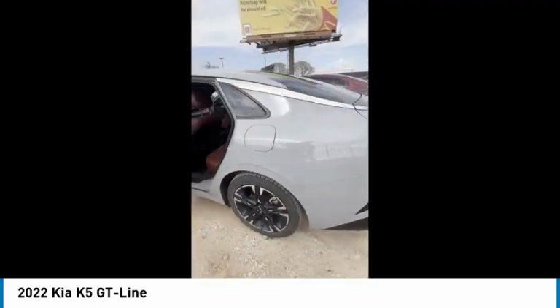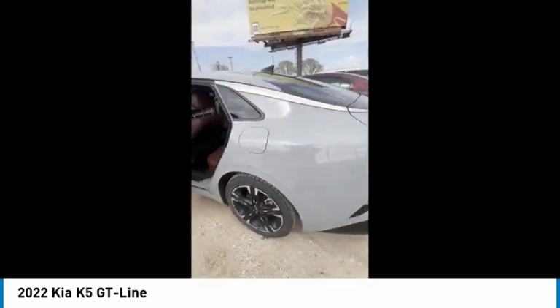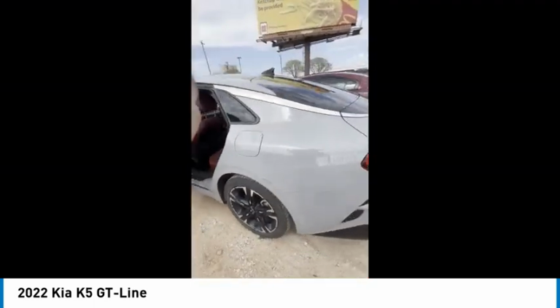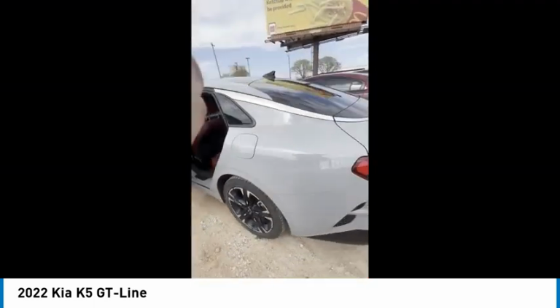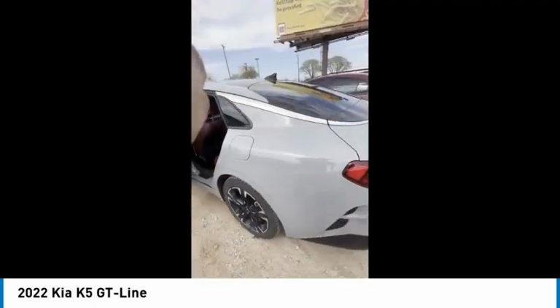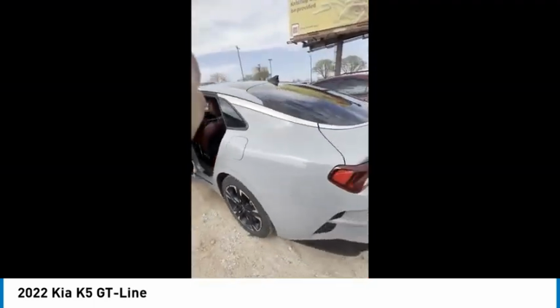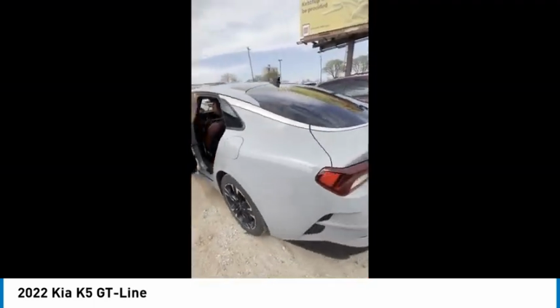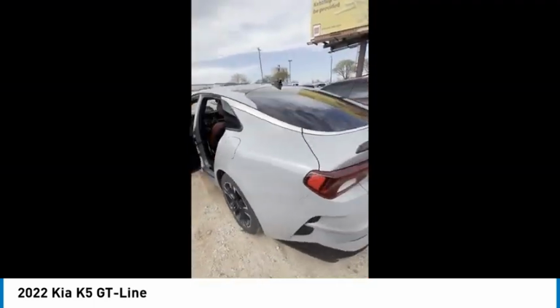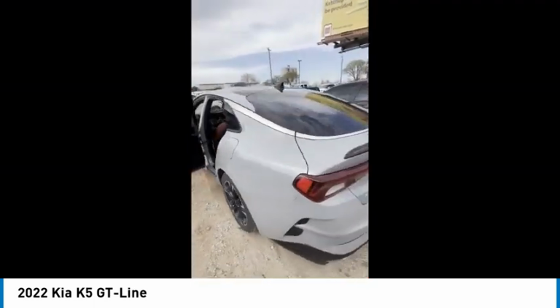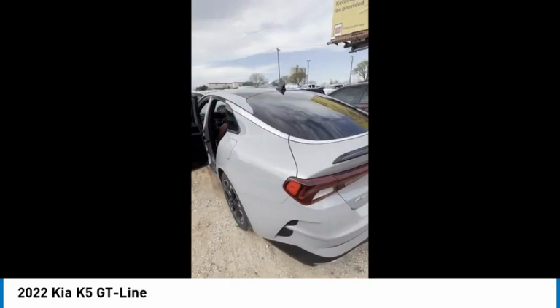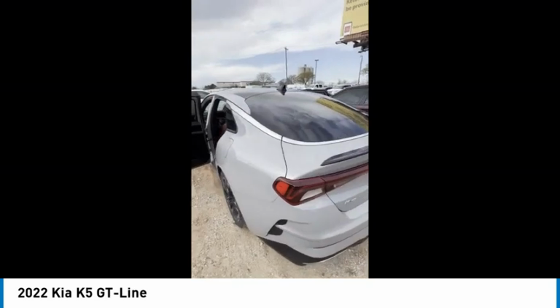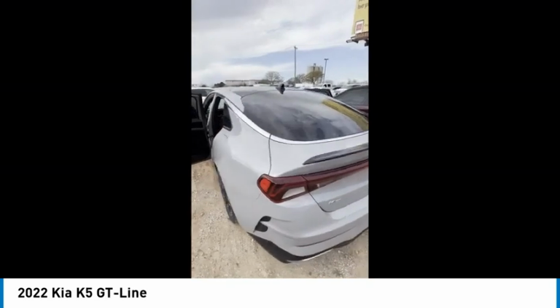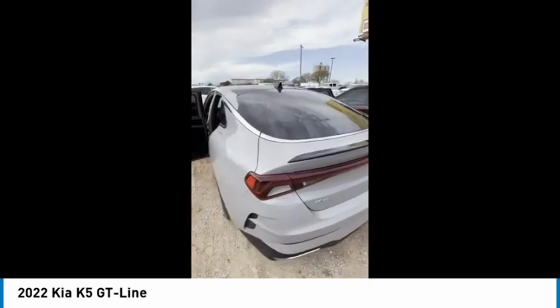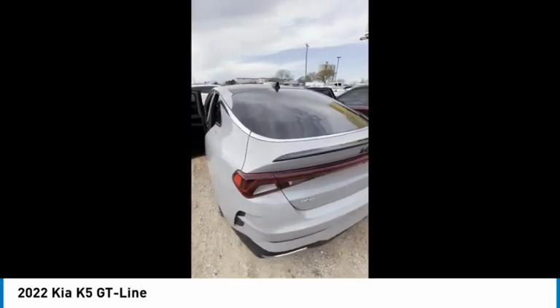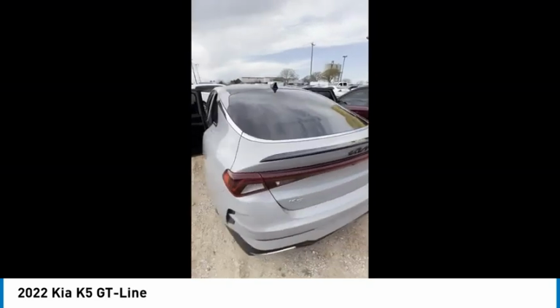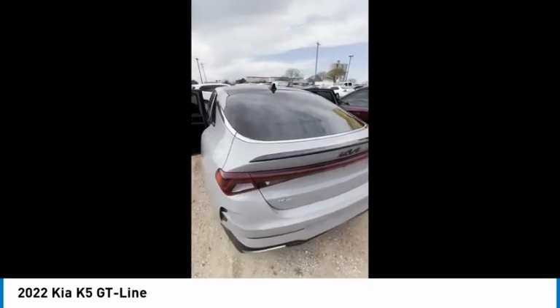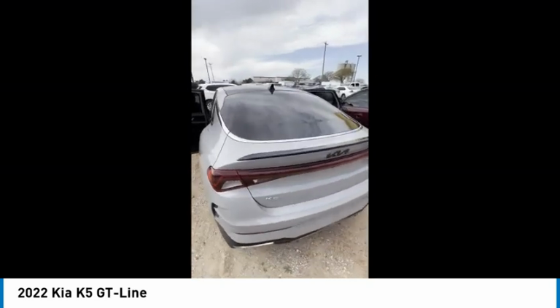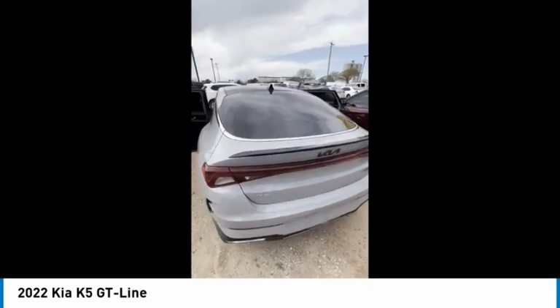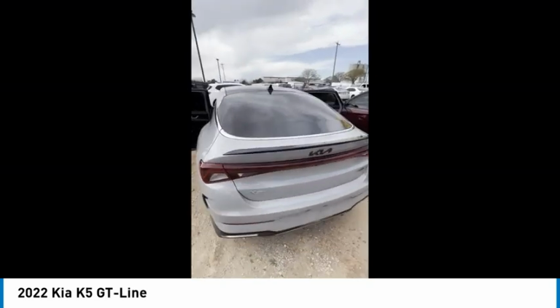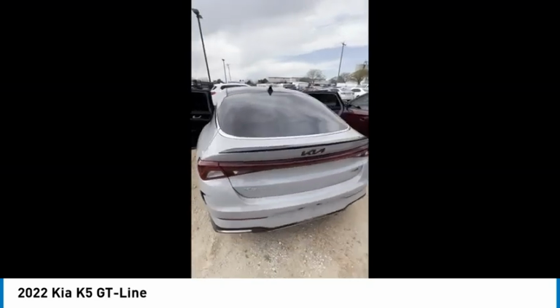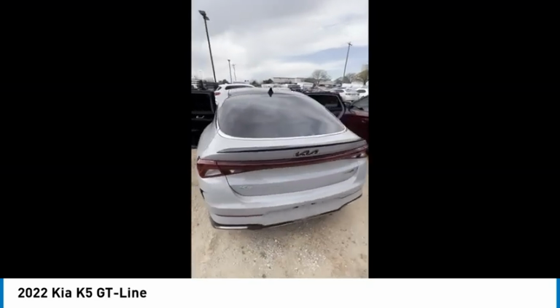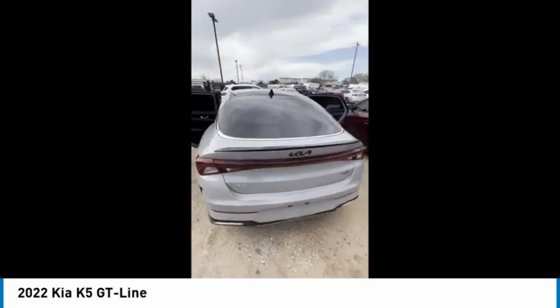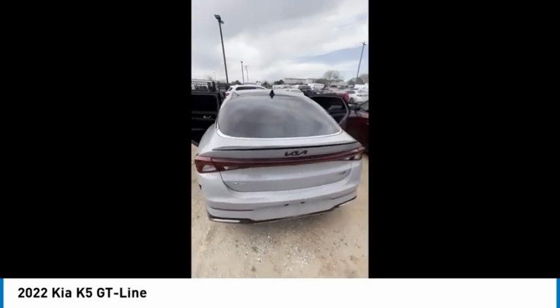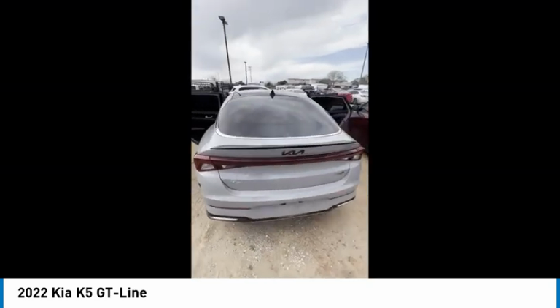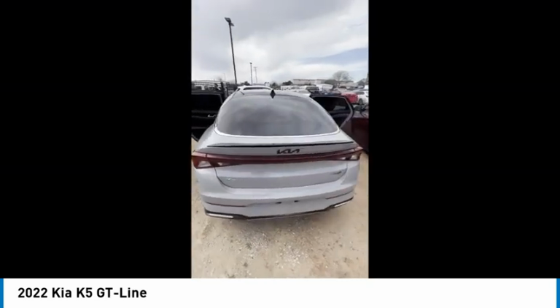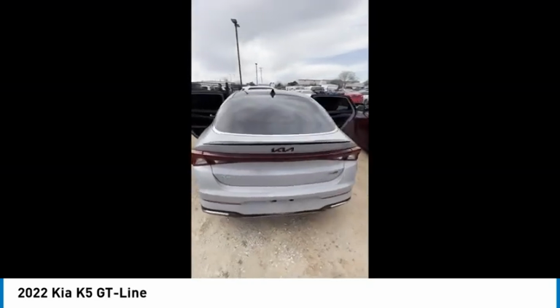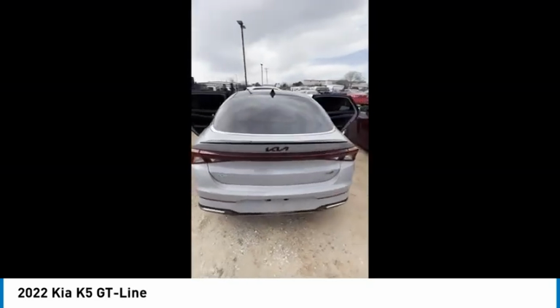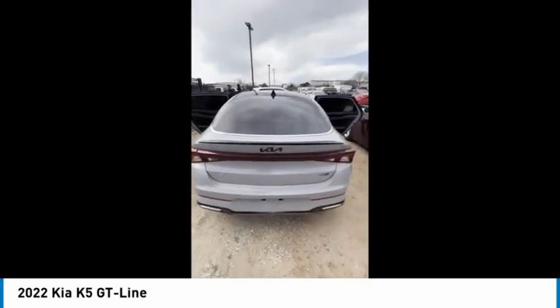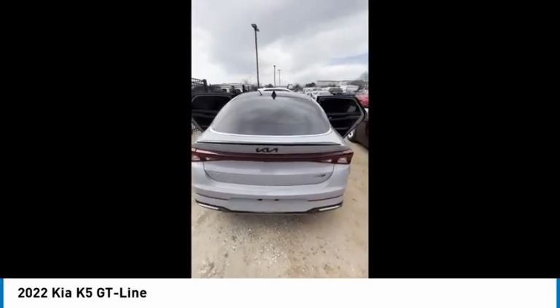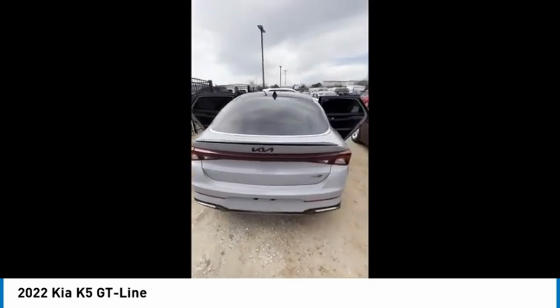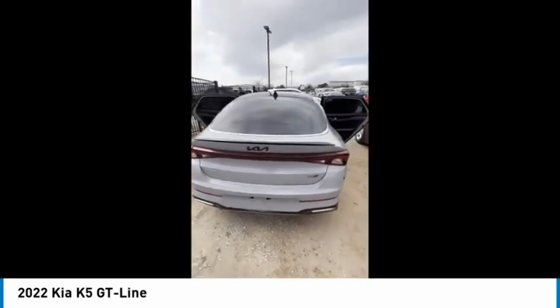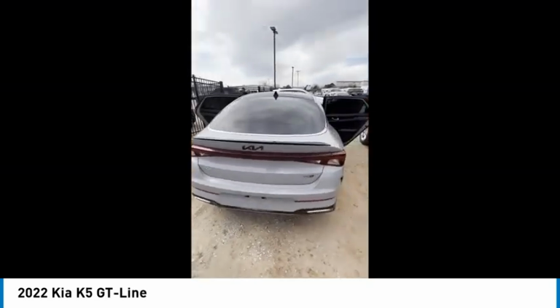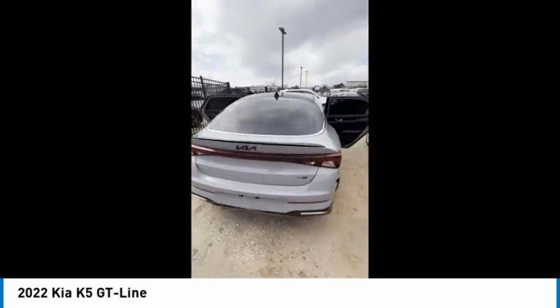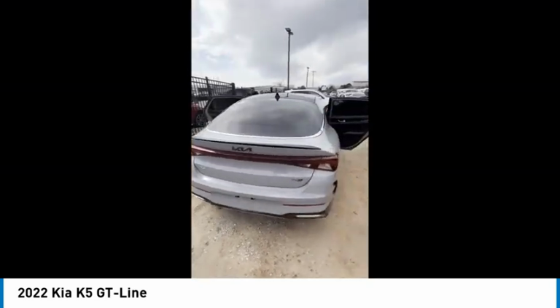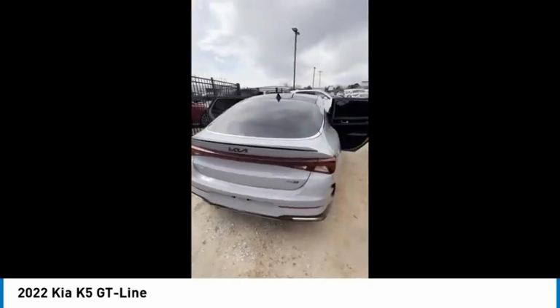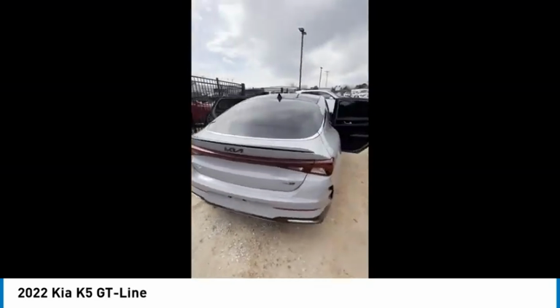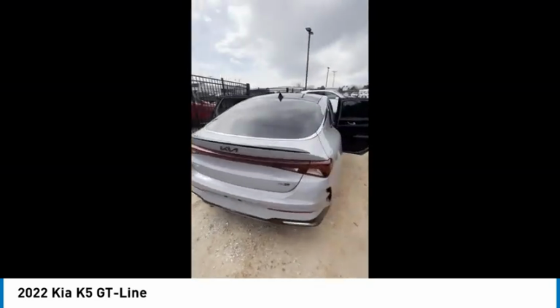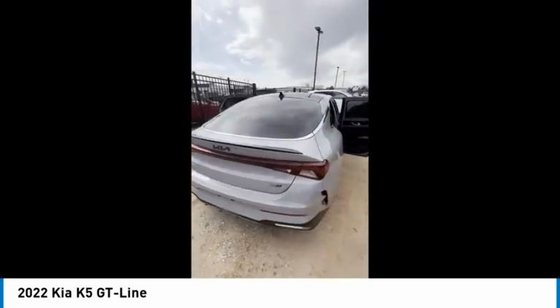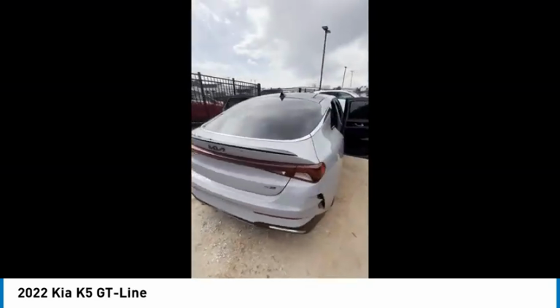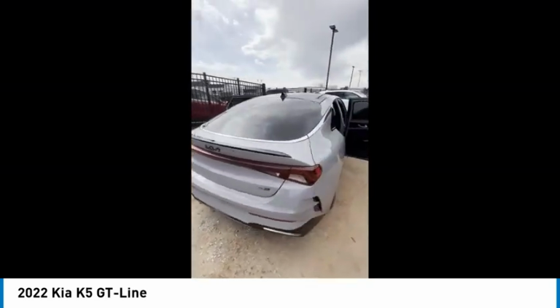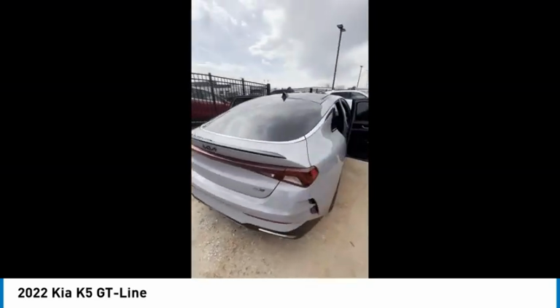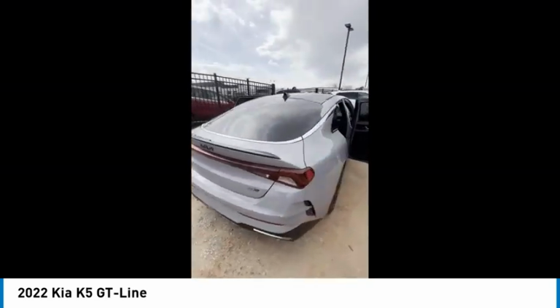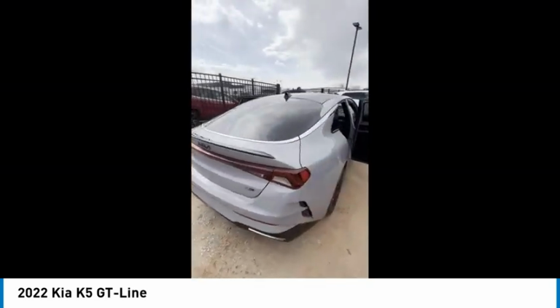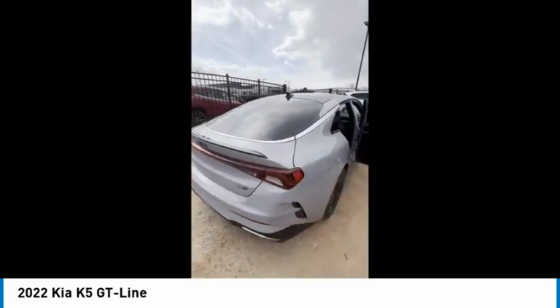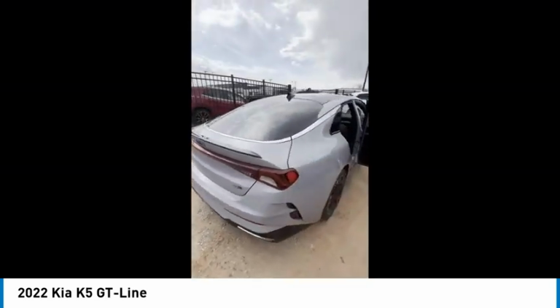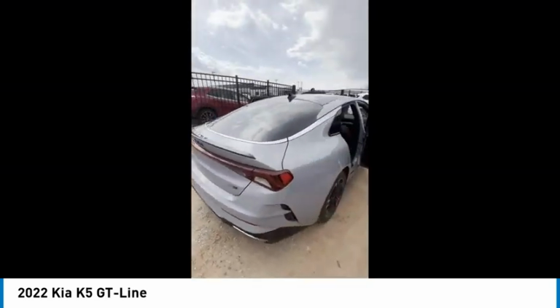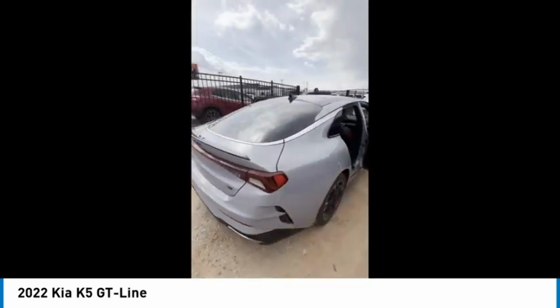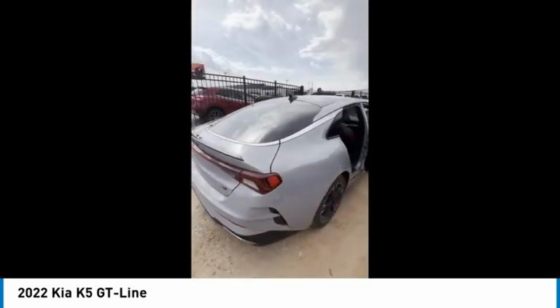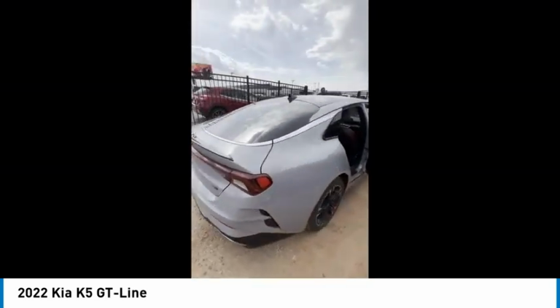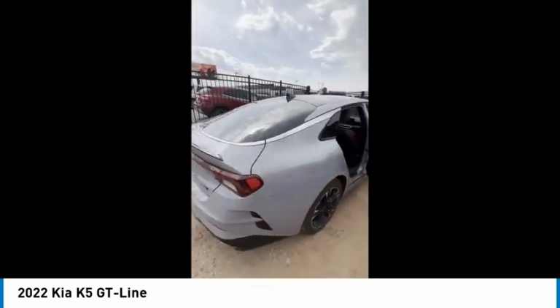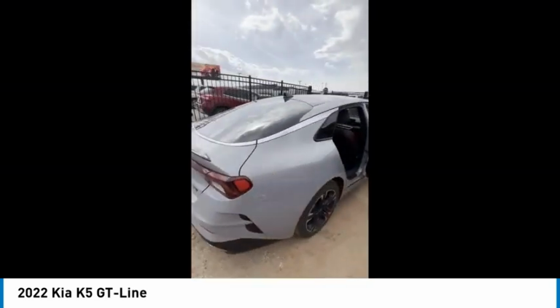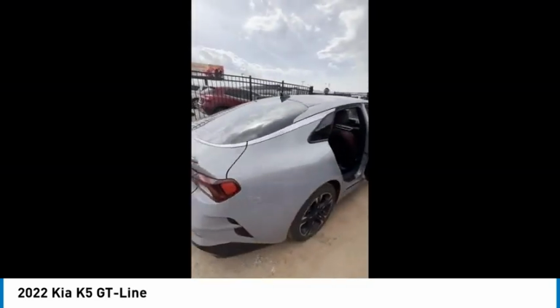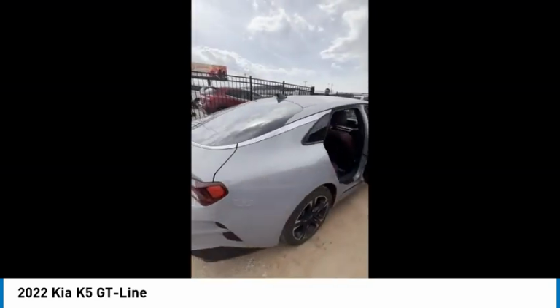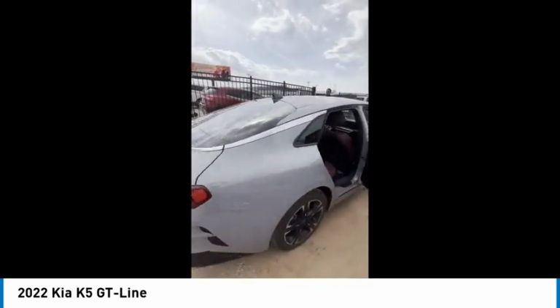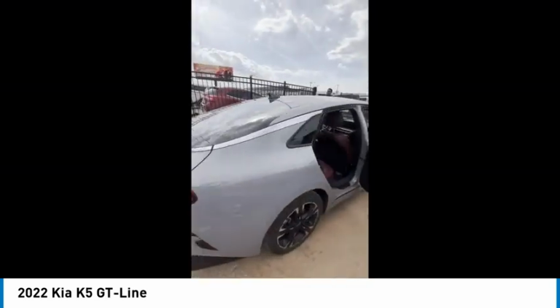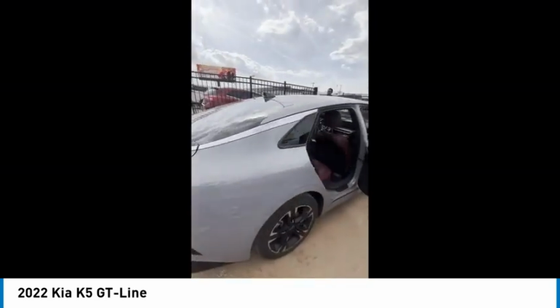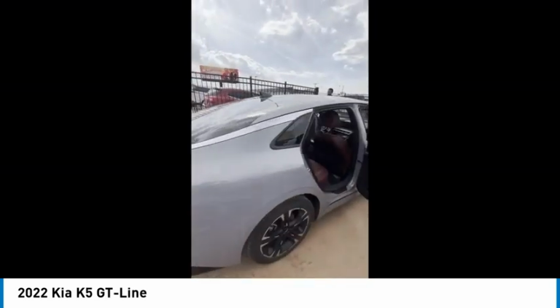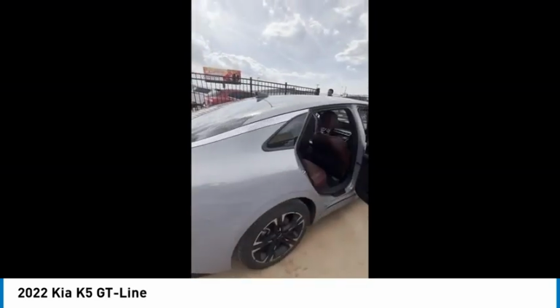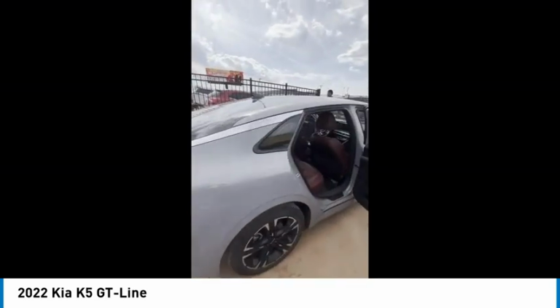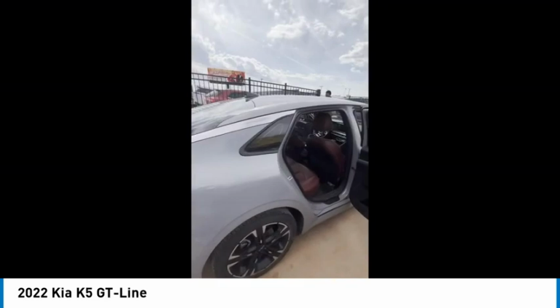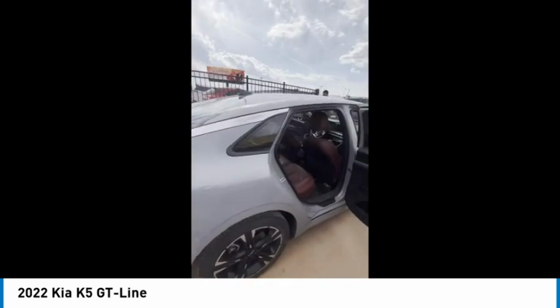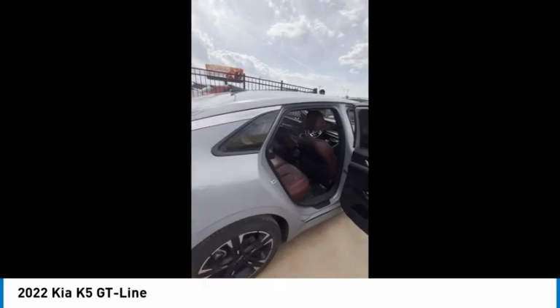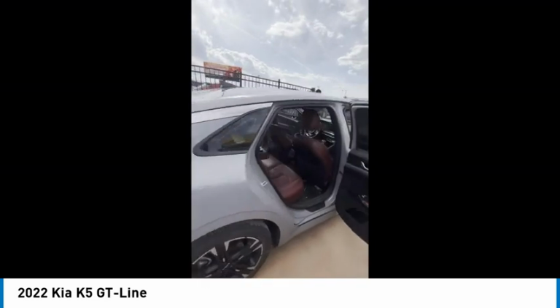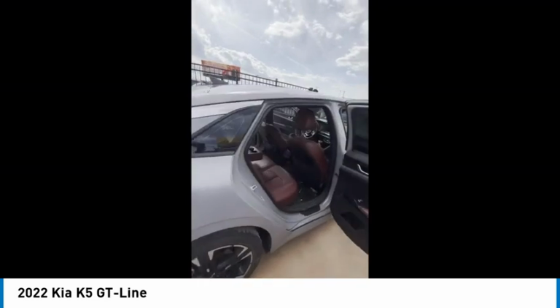Remote engine start, brake assist, stability control, daytime running lights. Come see the car for yourself.